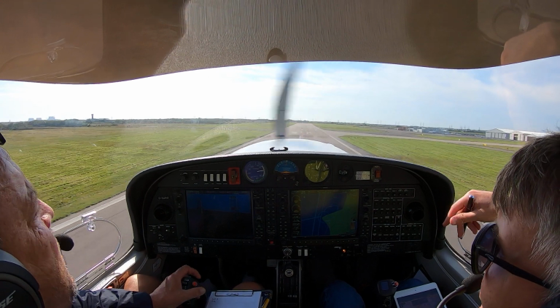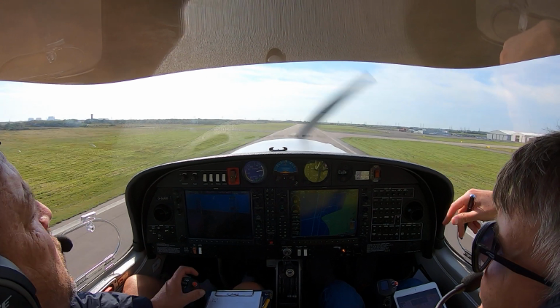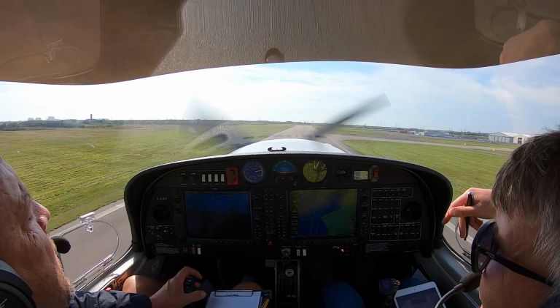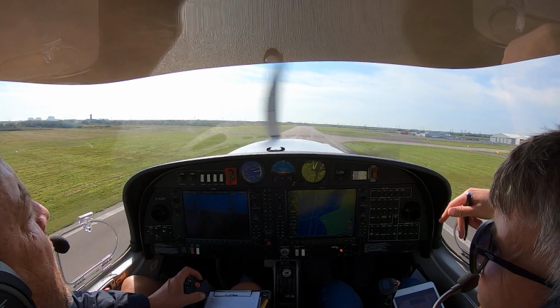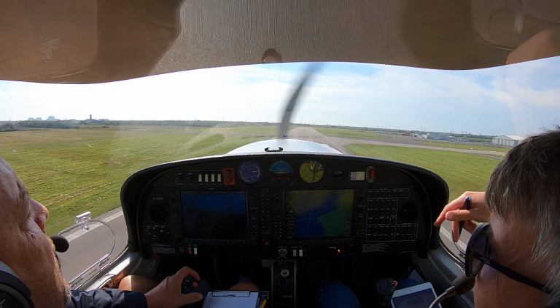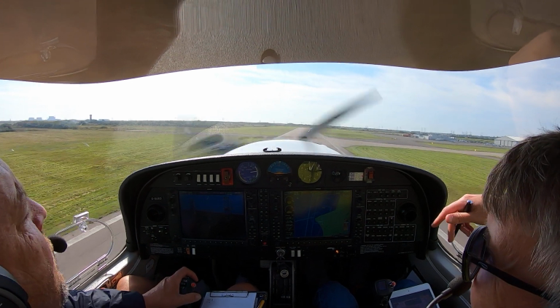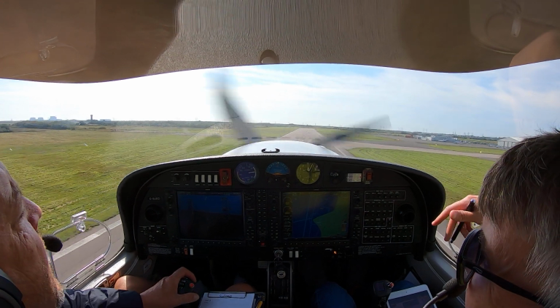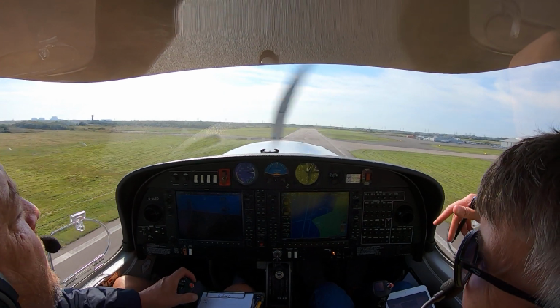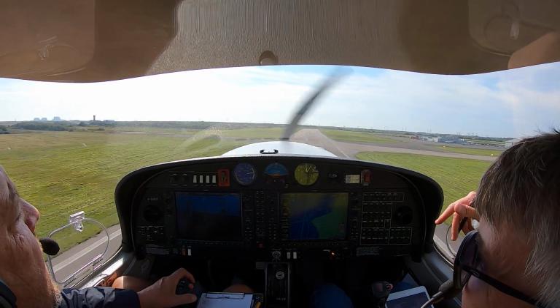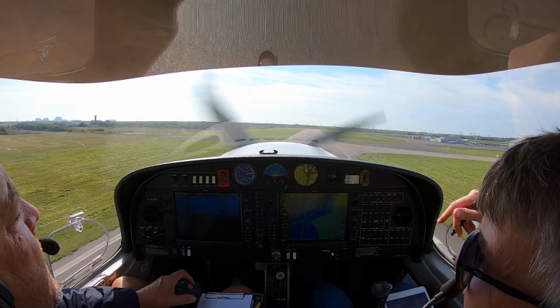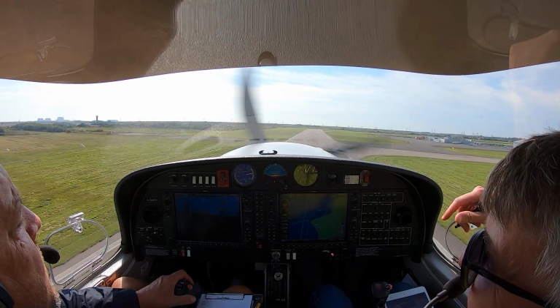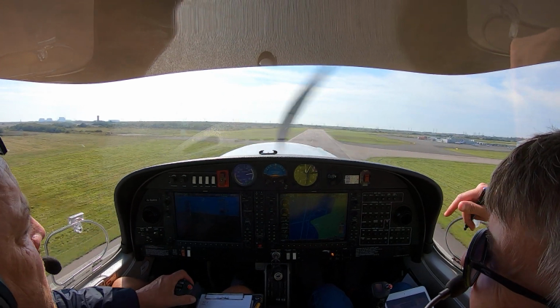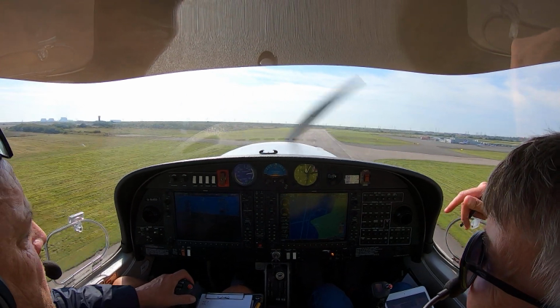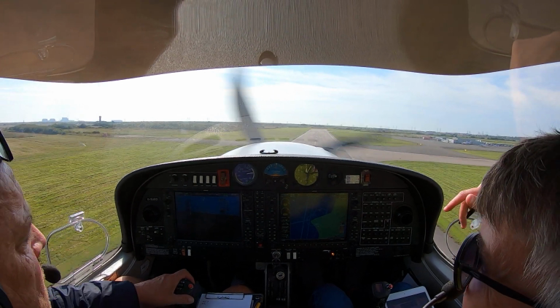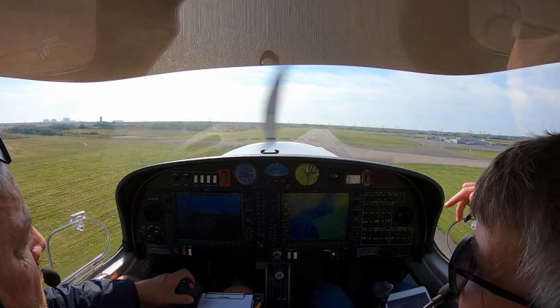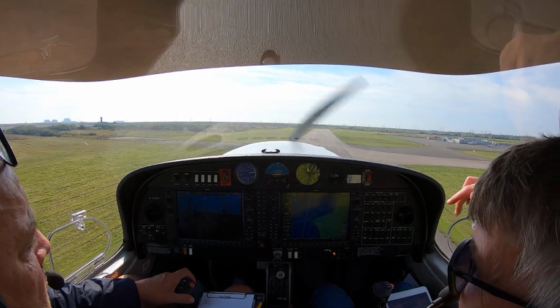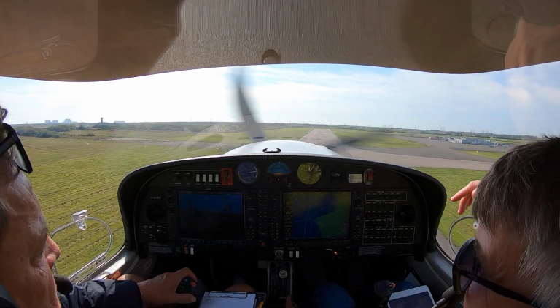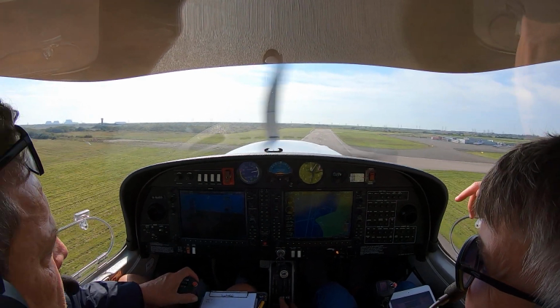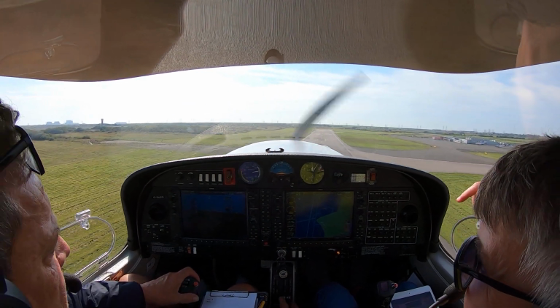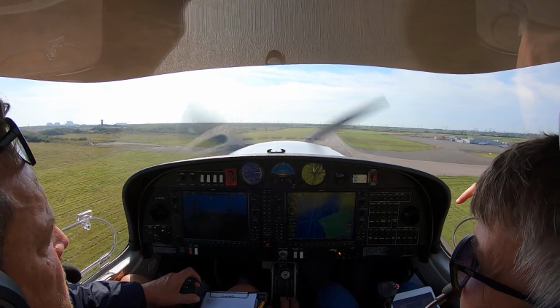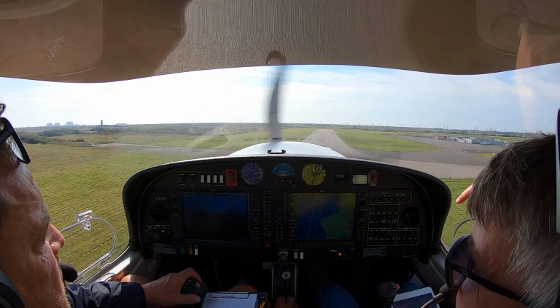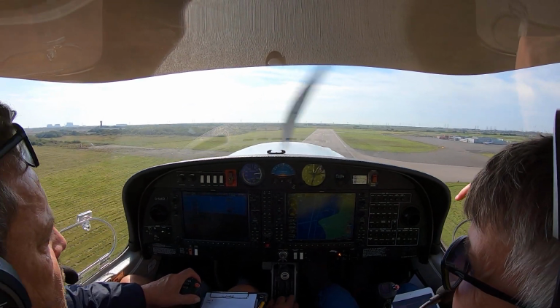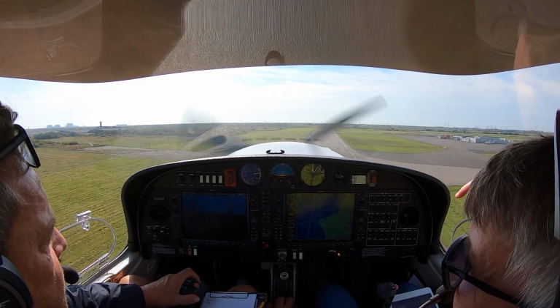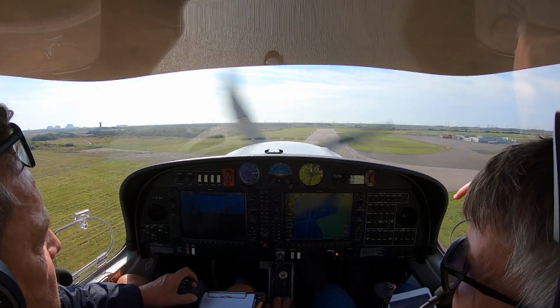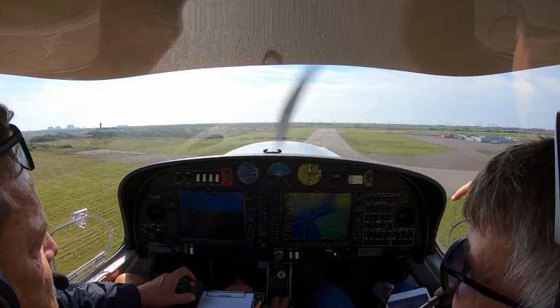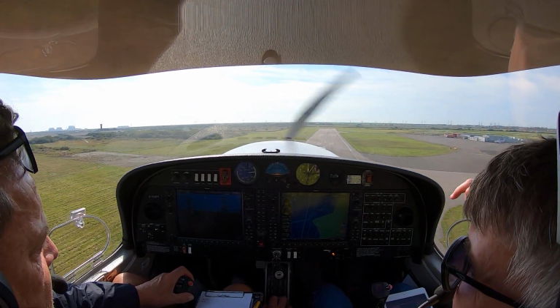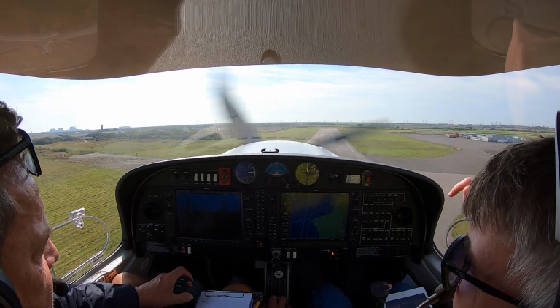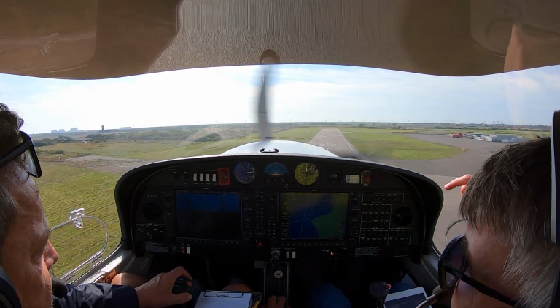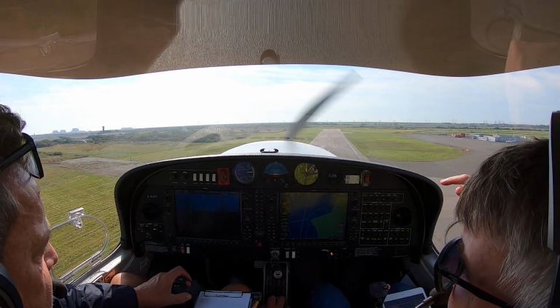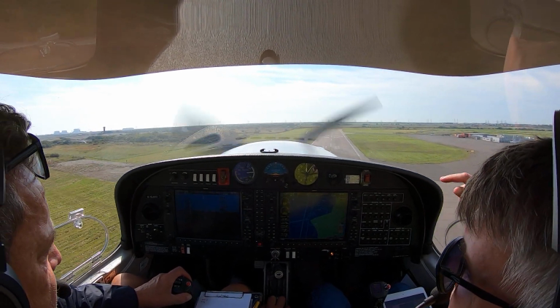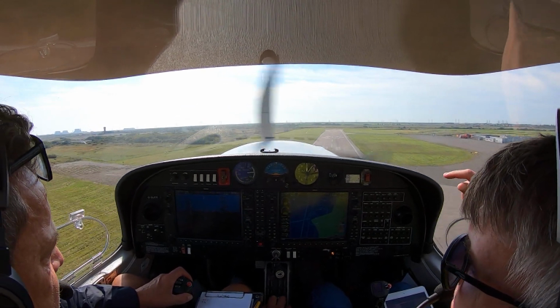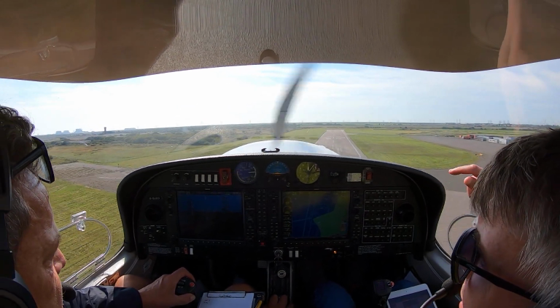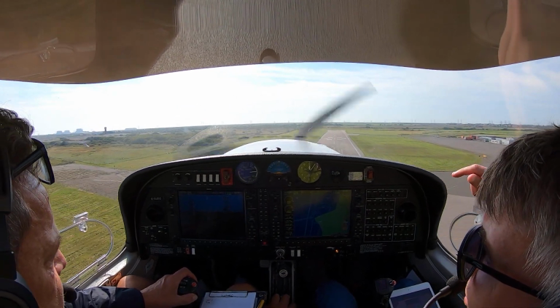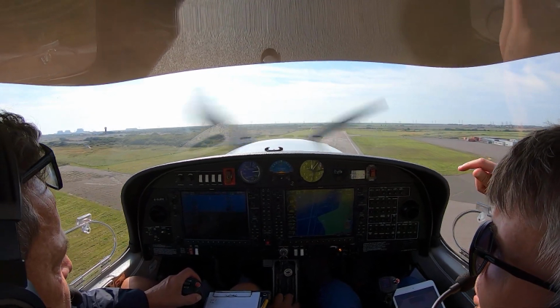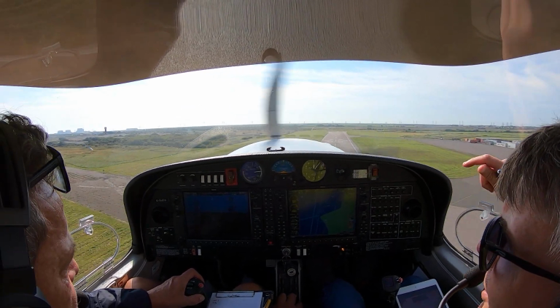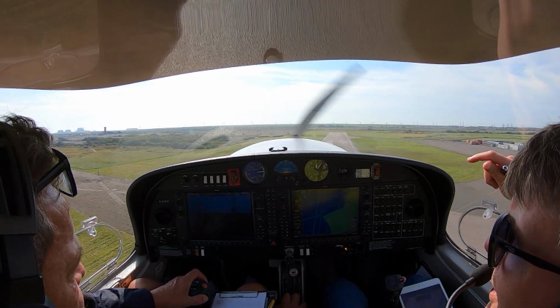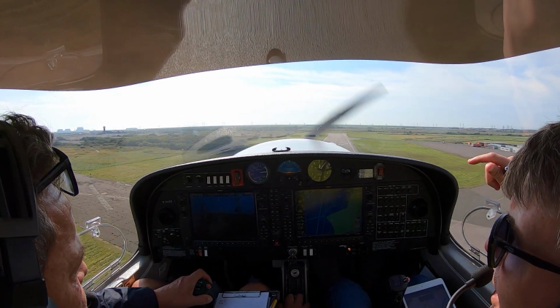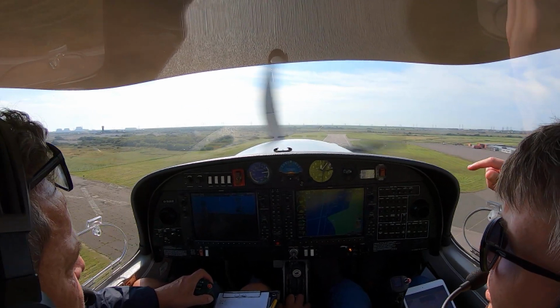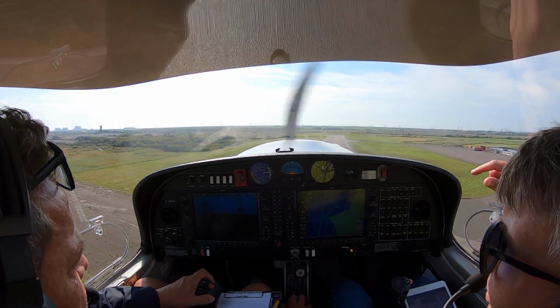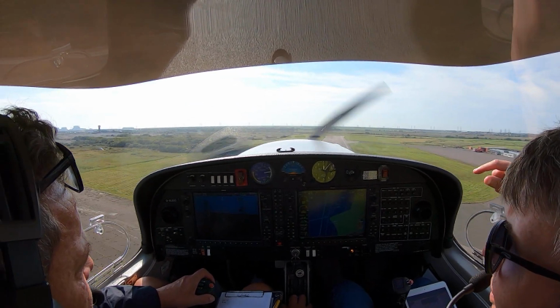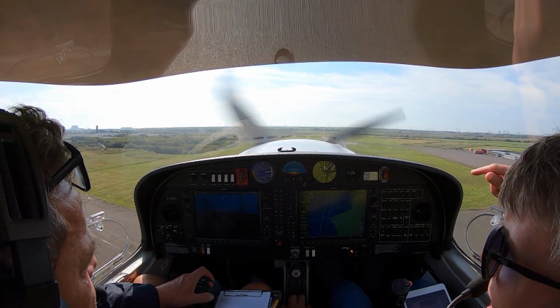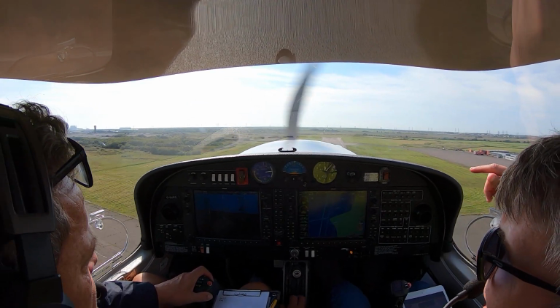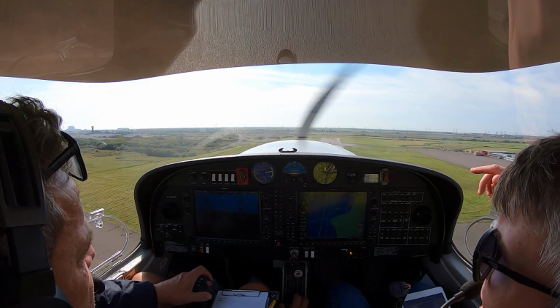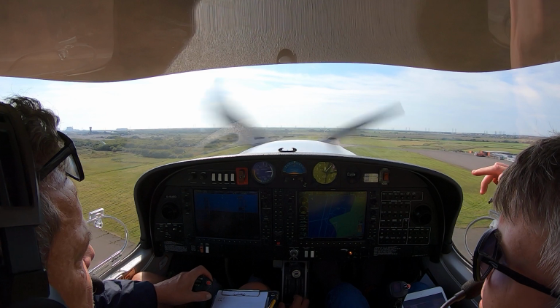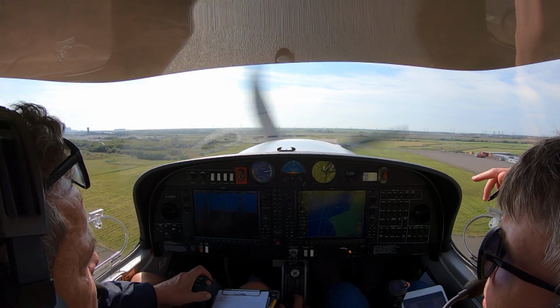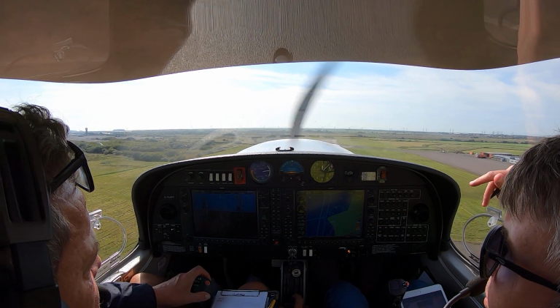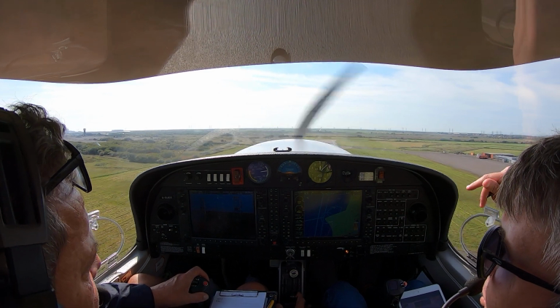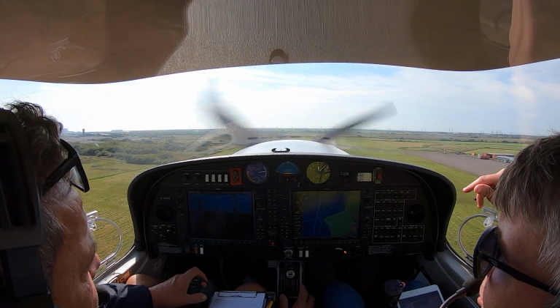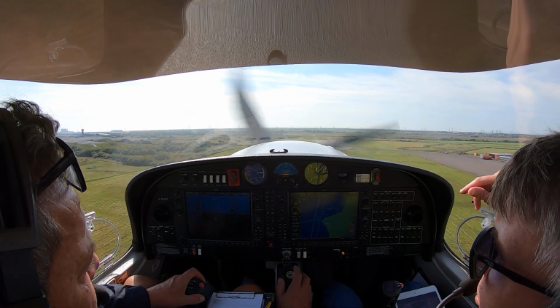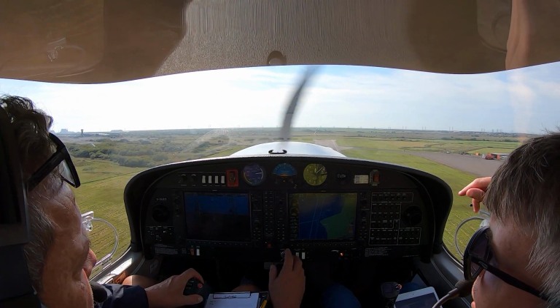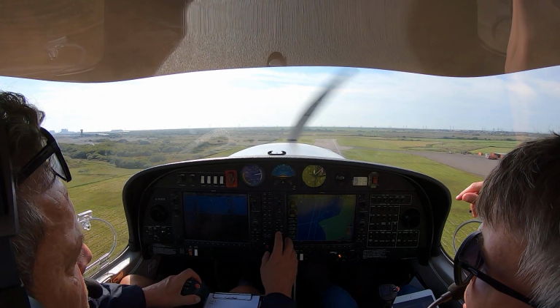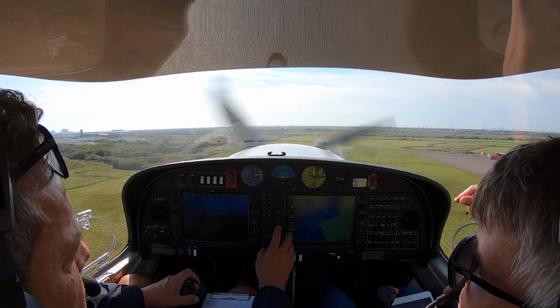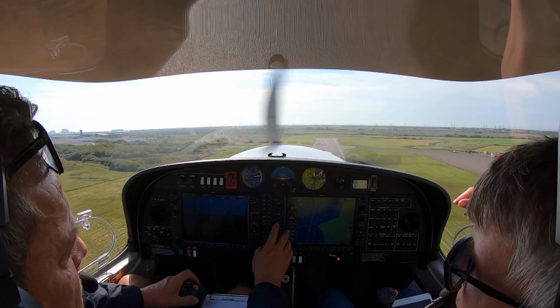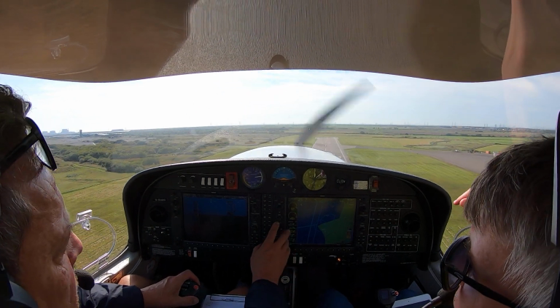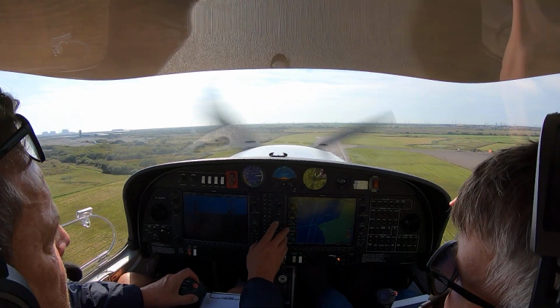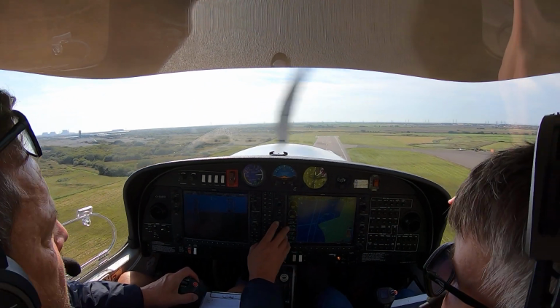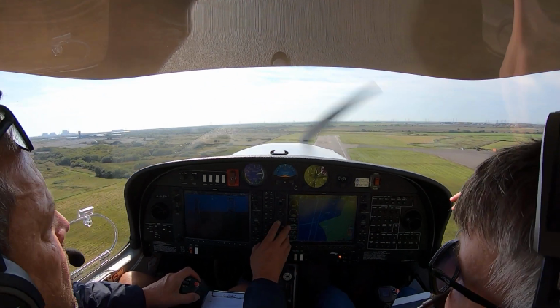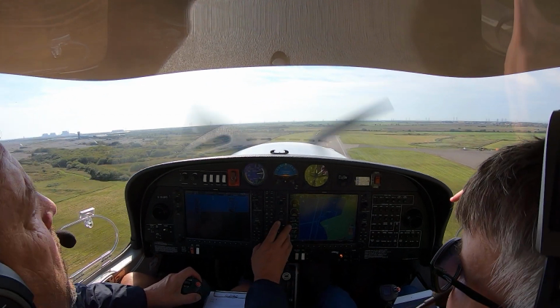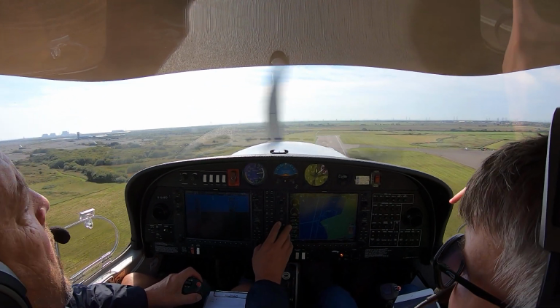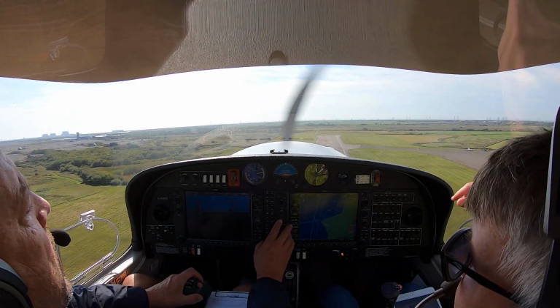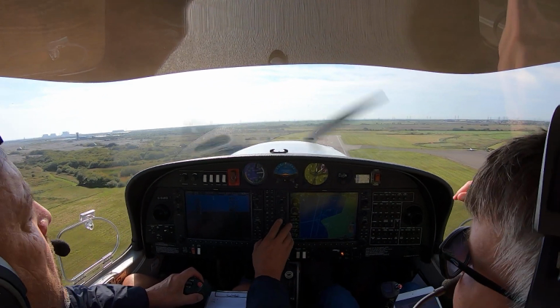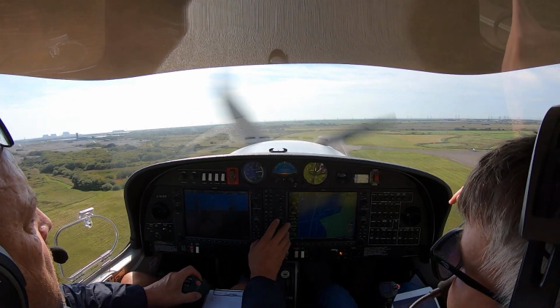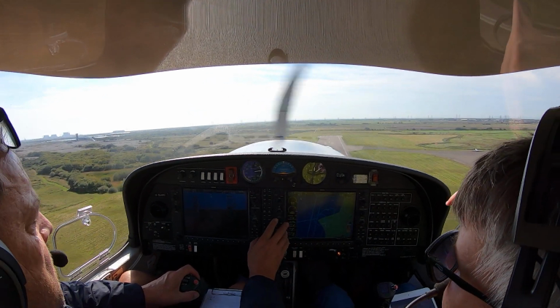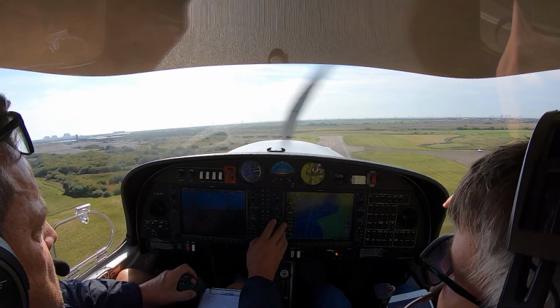We didn't do the go-around, did we? I could still press the go-around. Press TOGA now. There you go. So just follow the flight director for a minute.